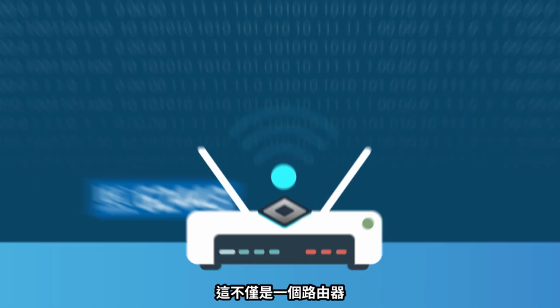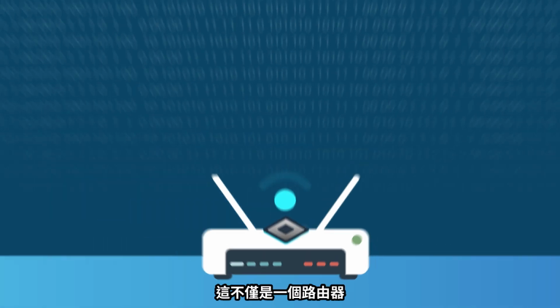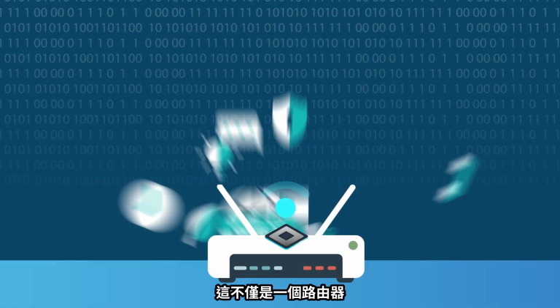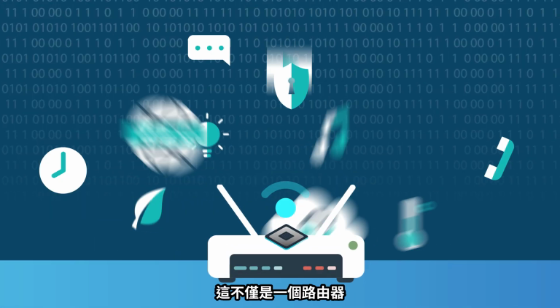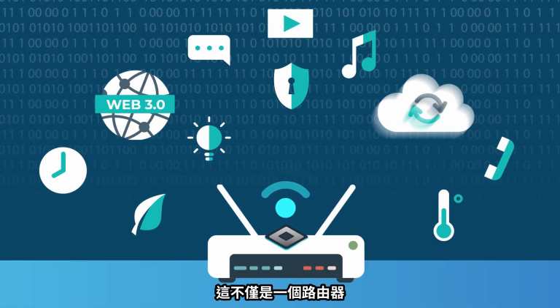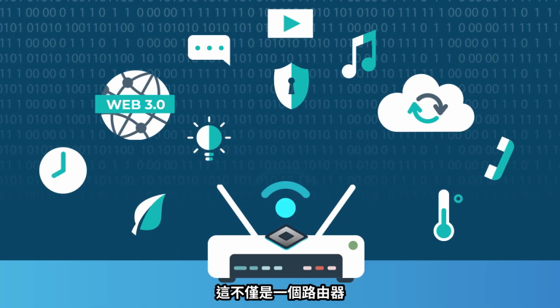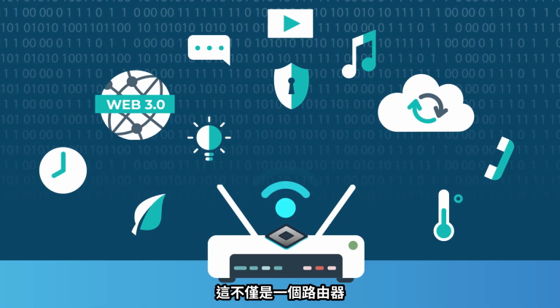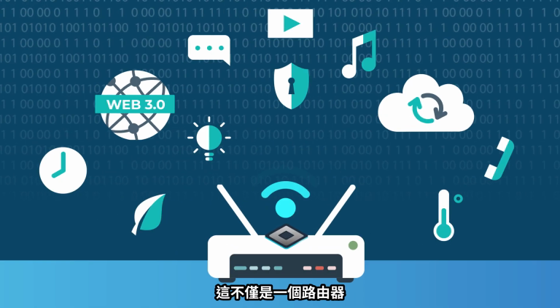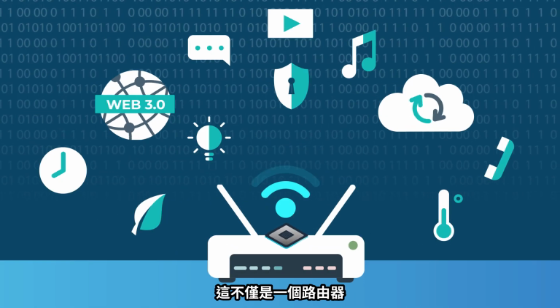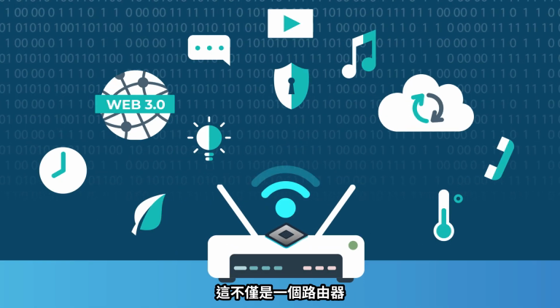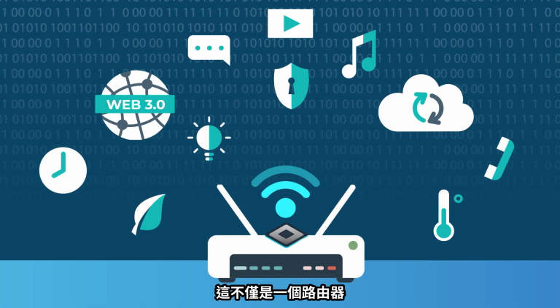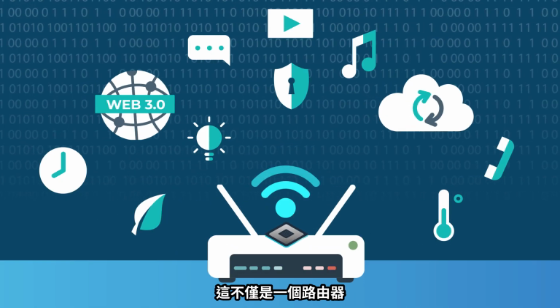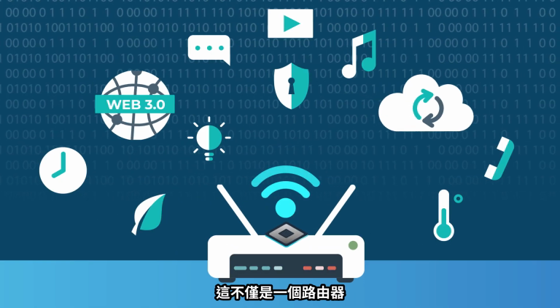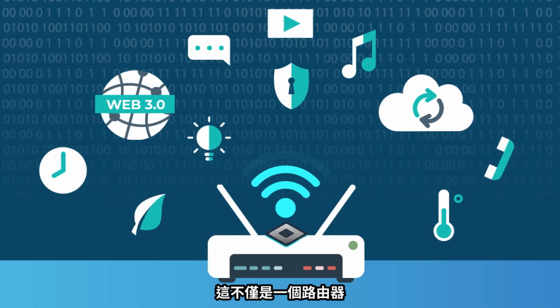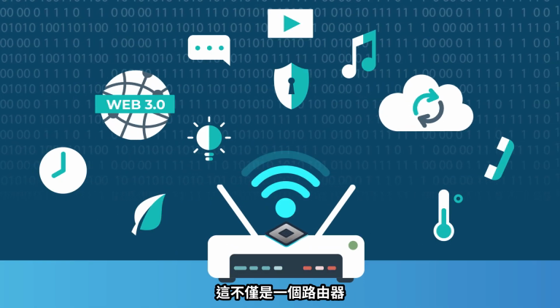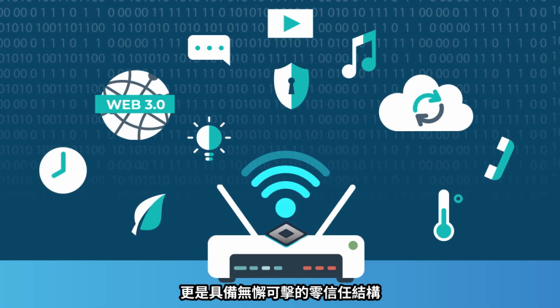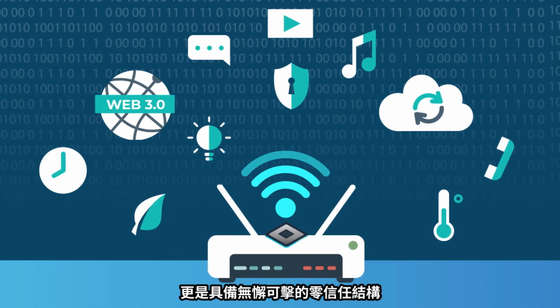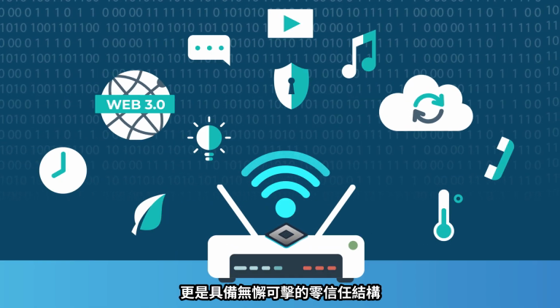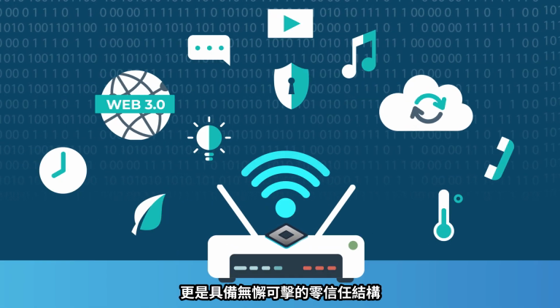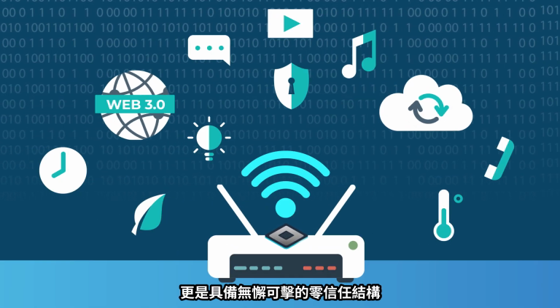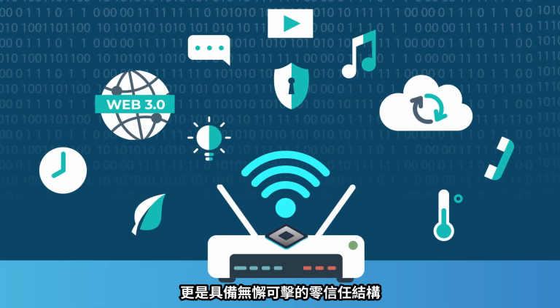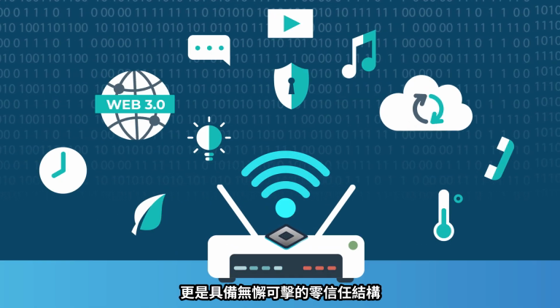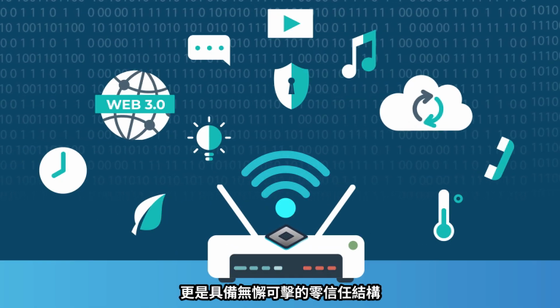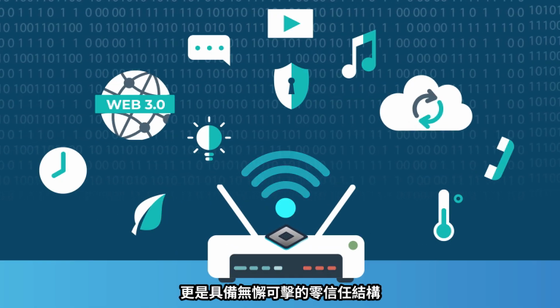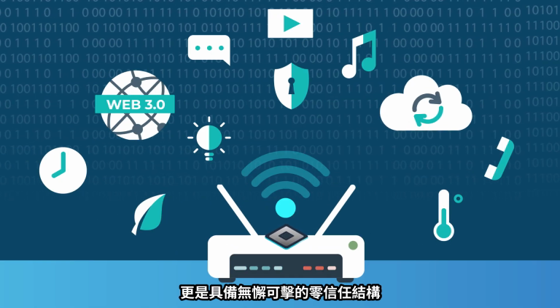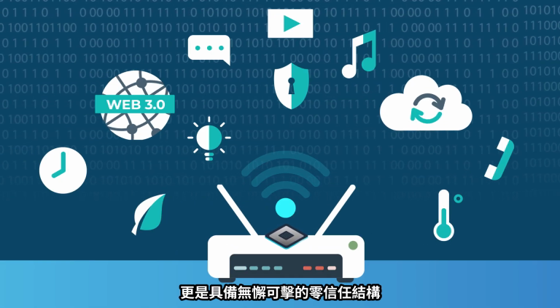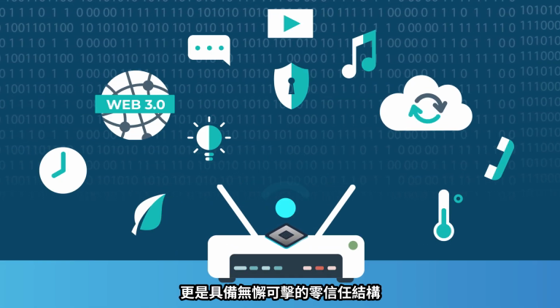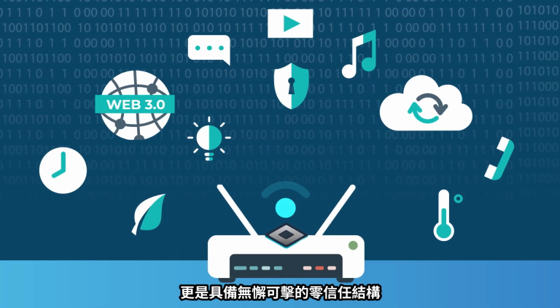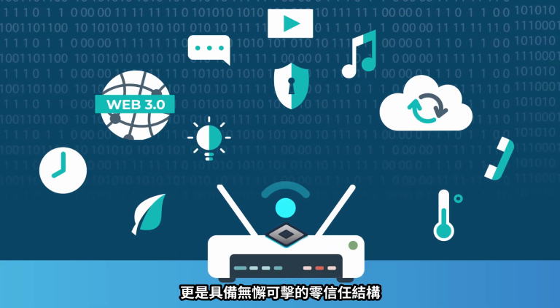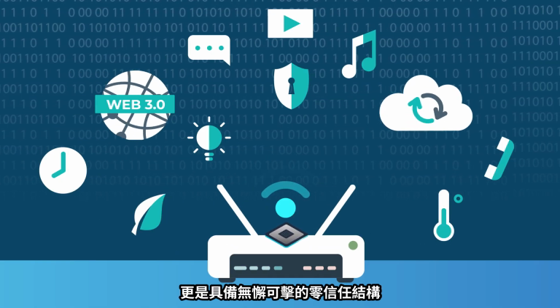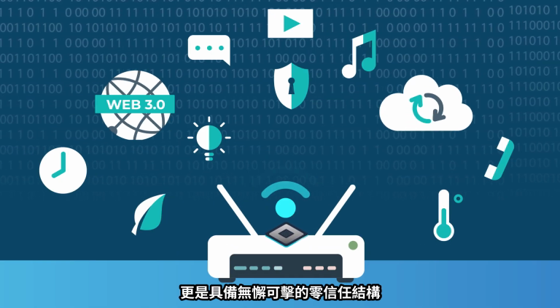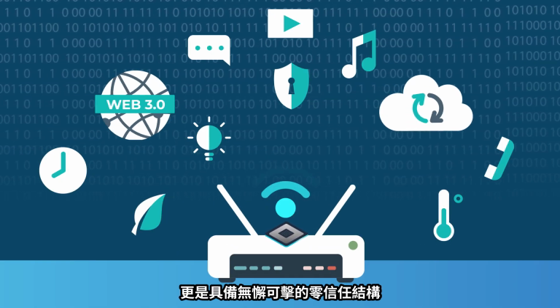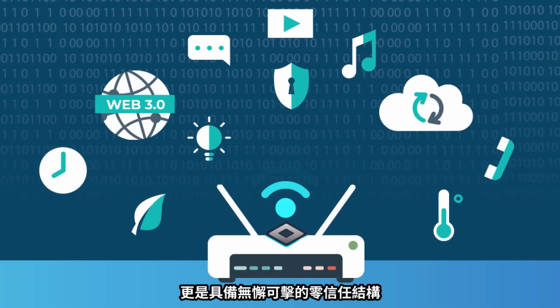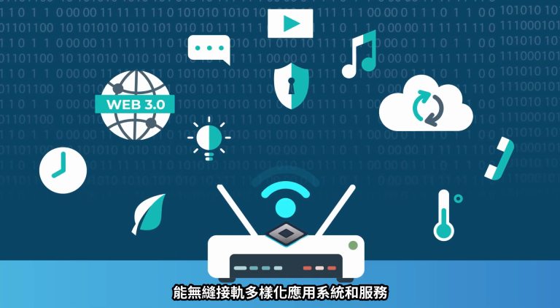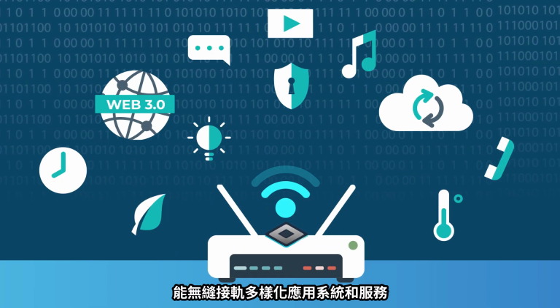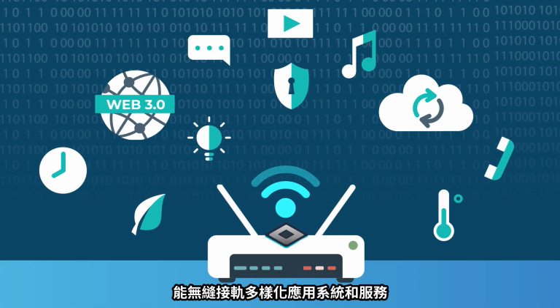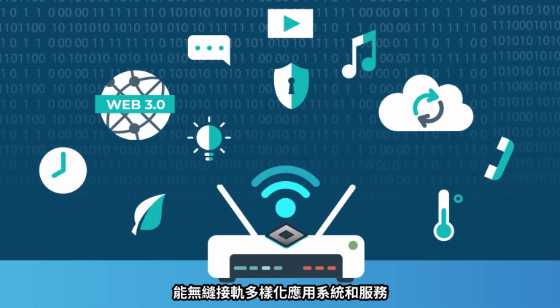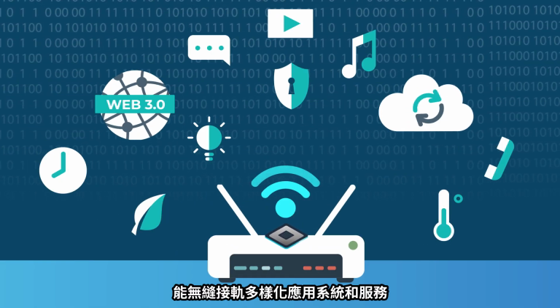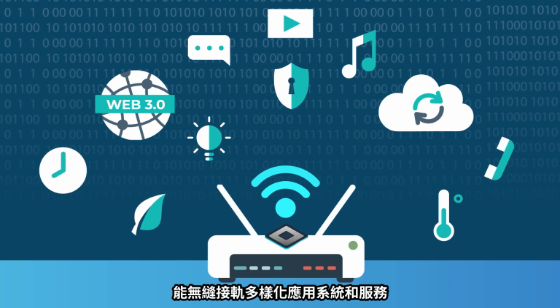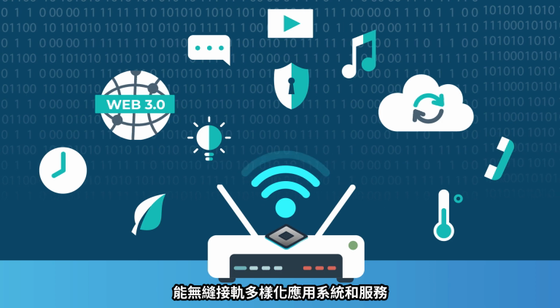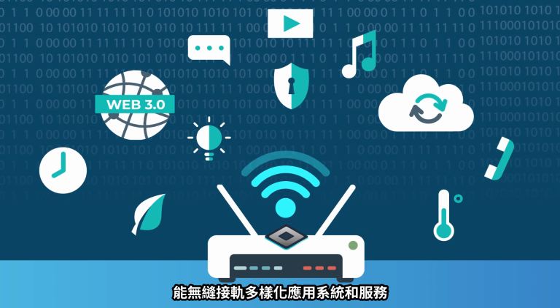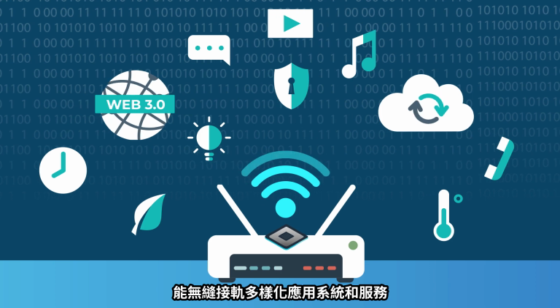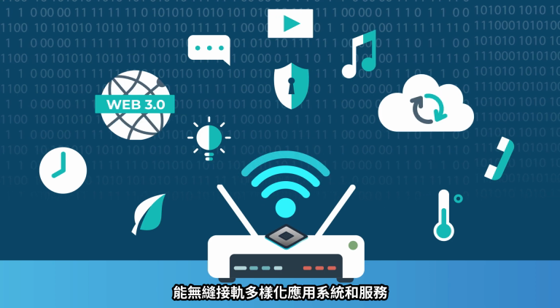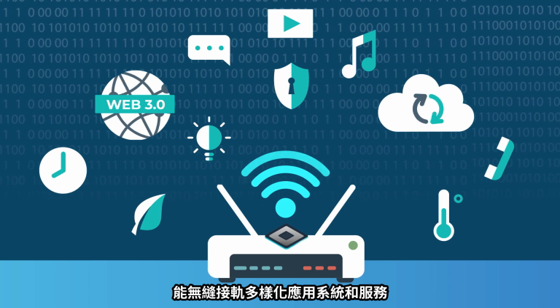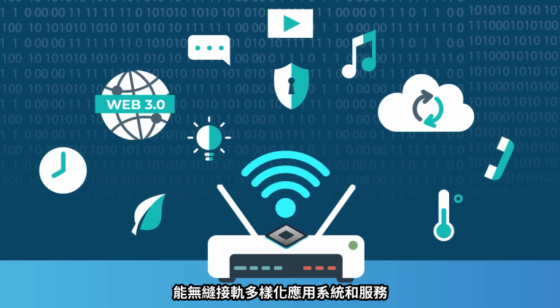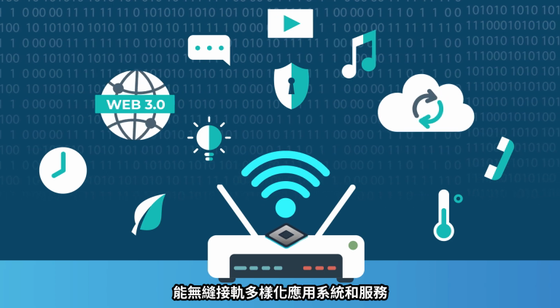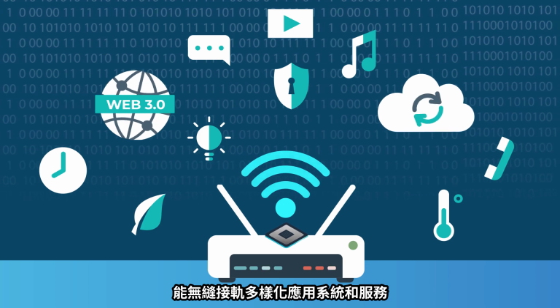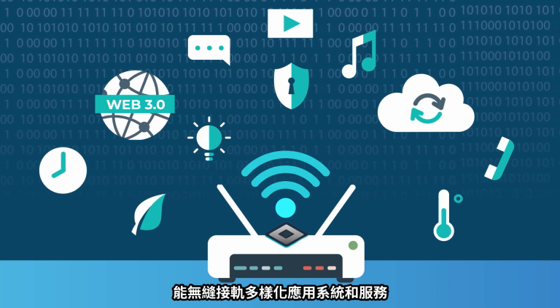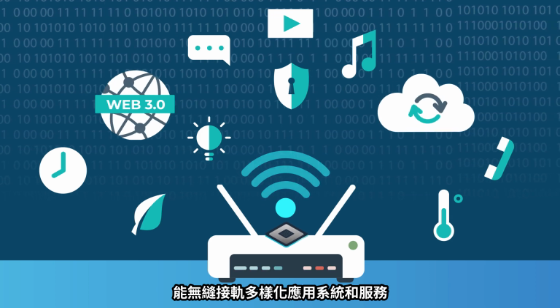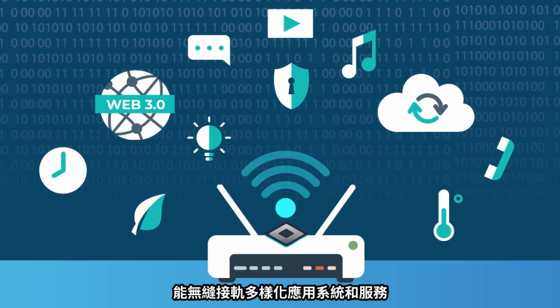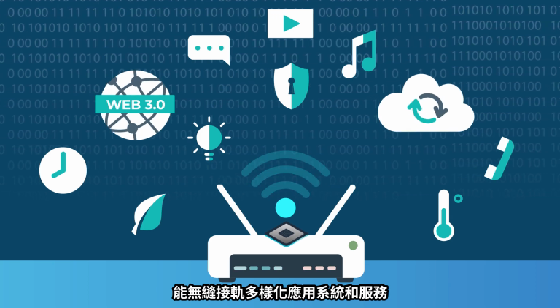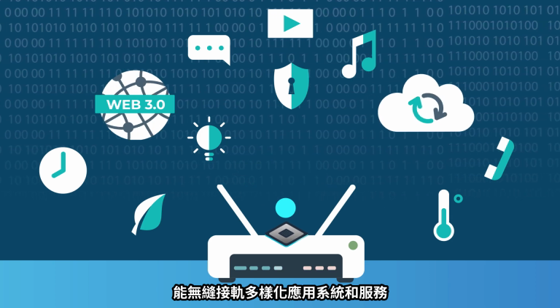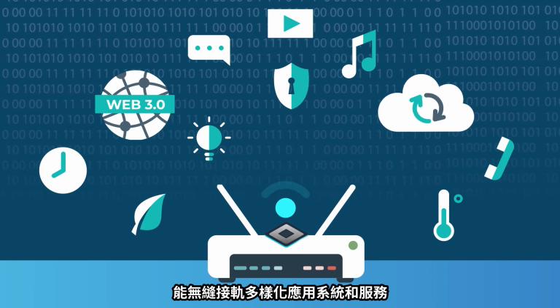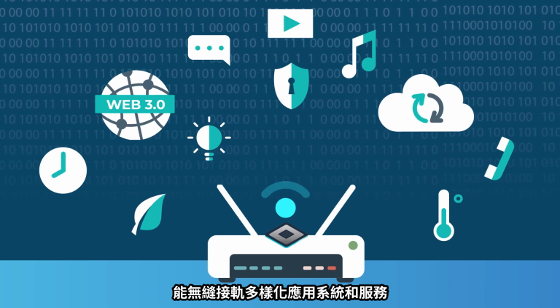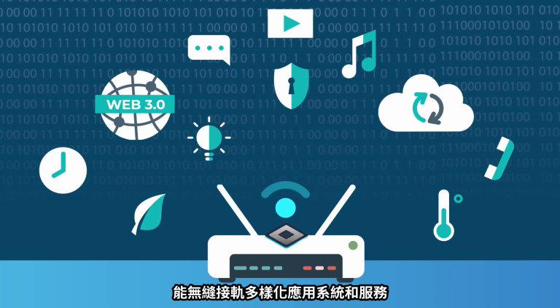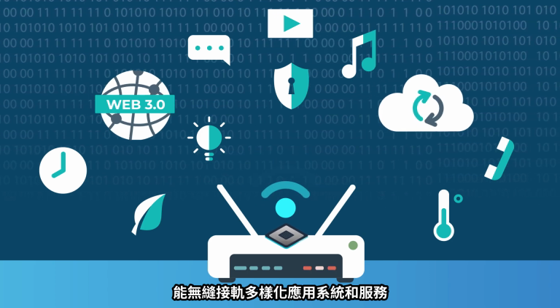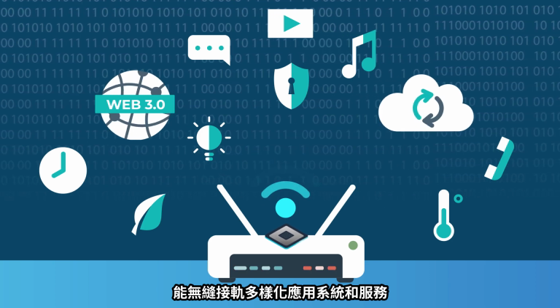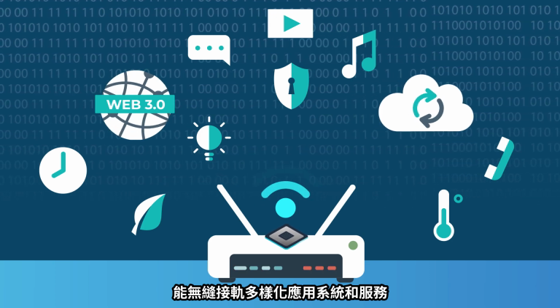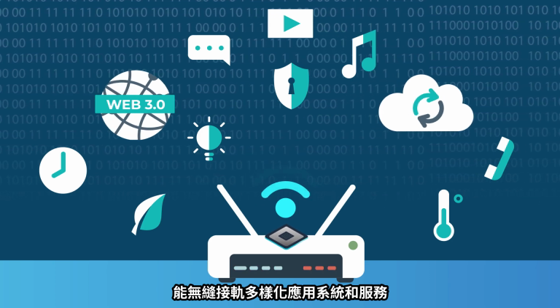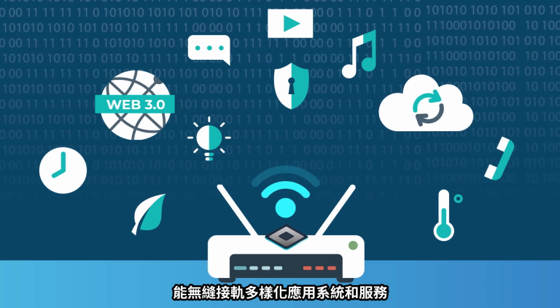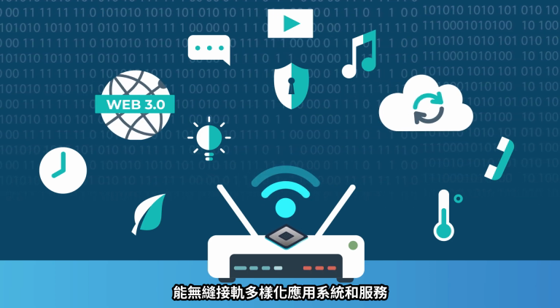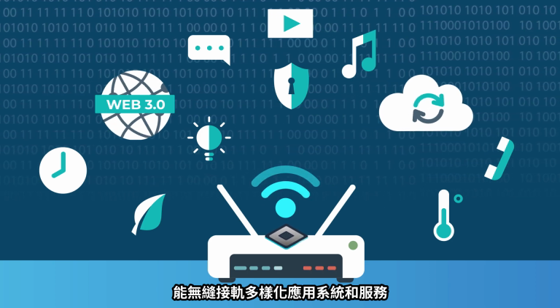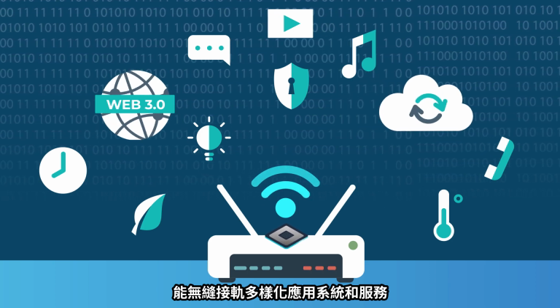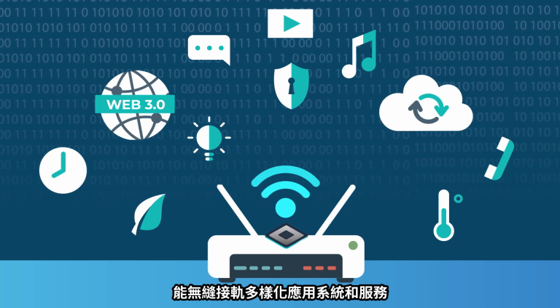It's not just a router, but a stronghold with zero trust, seamlessly connecting a variety of applications and services.